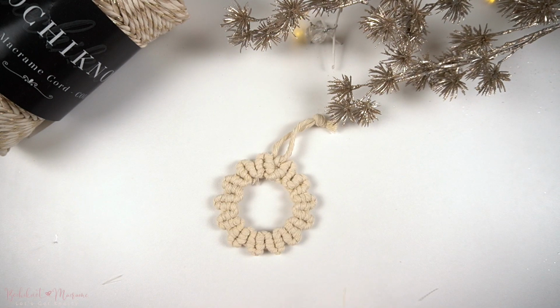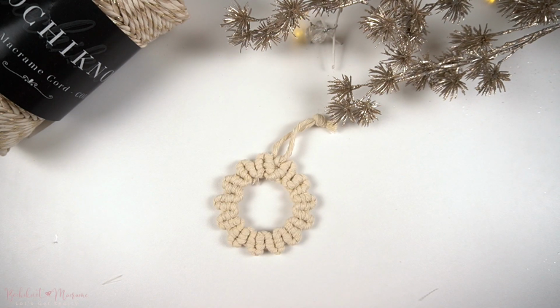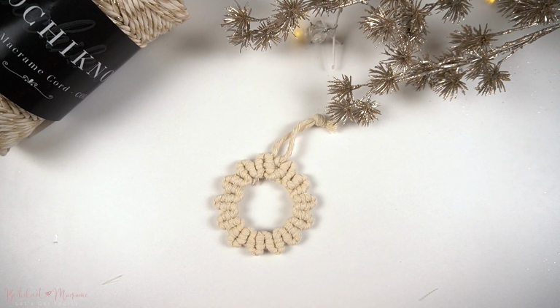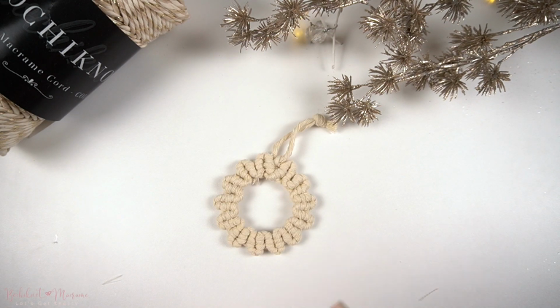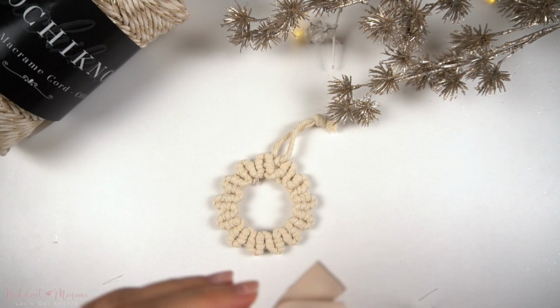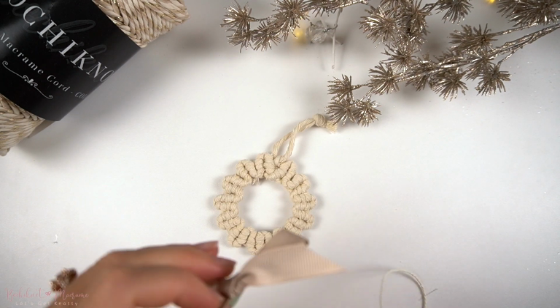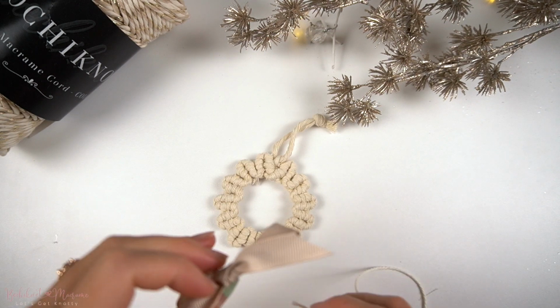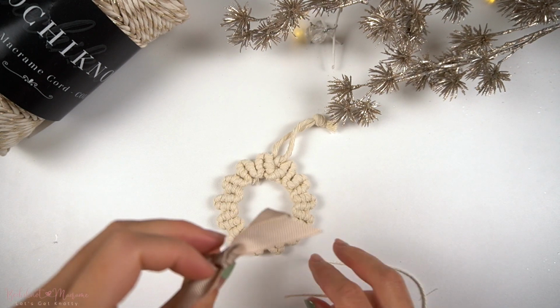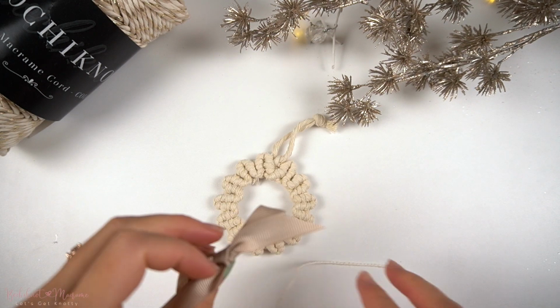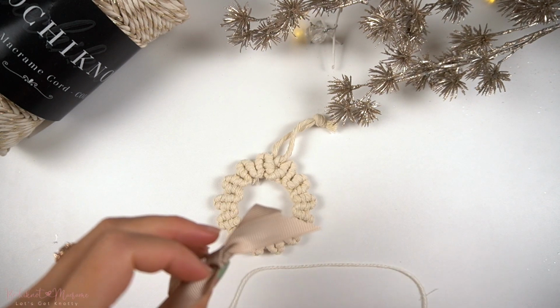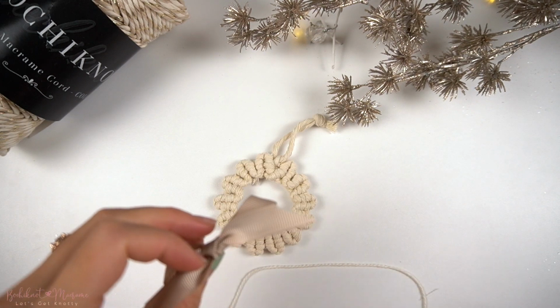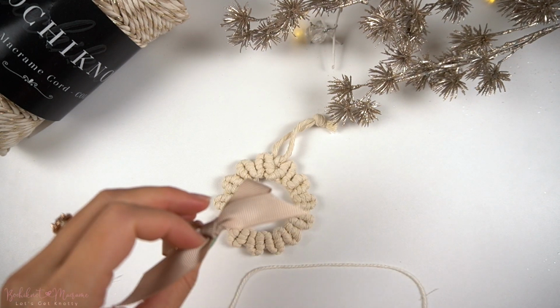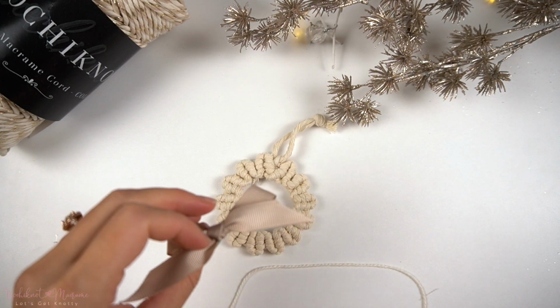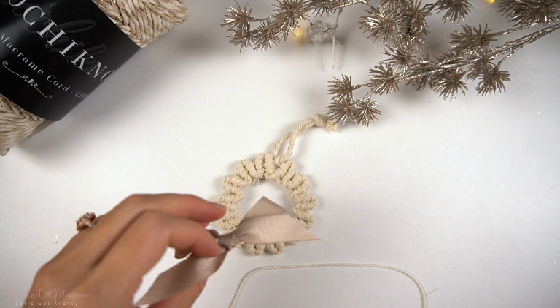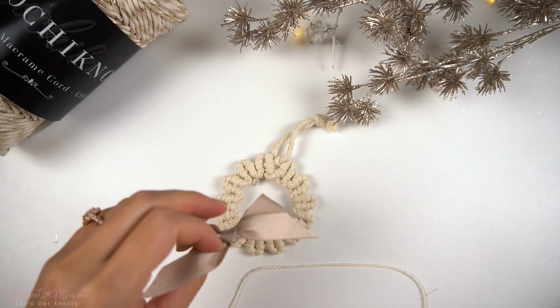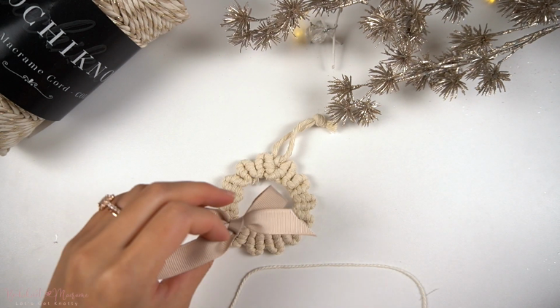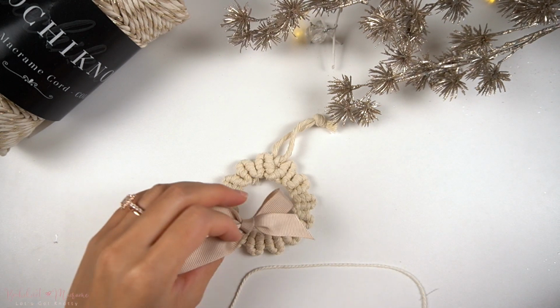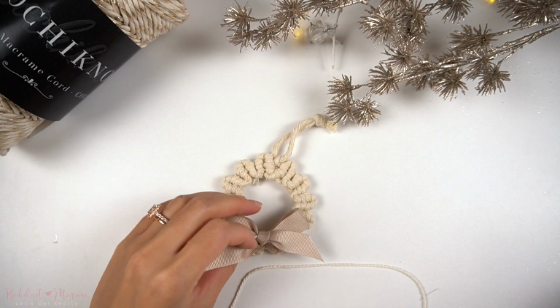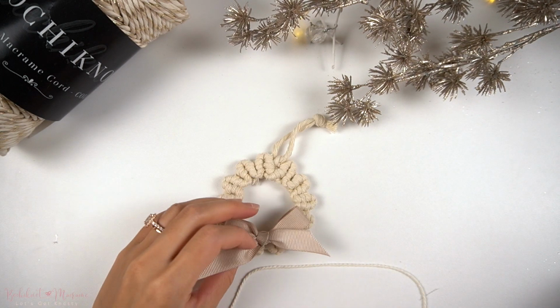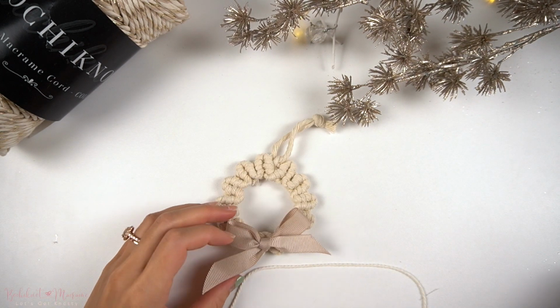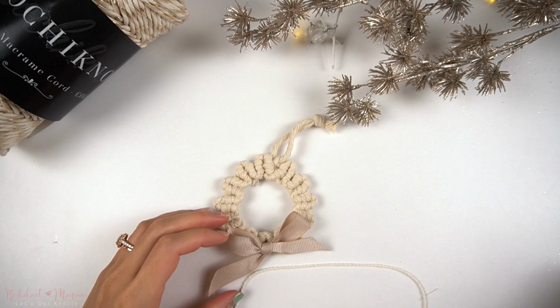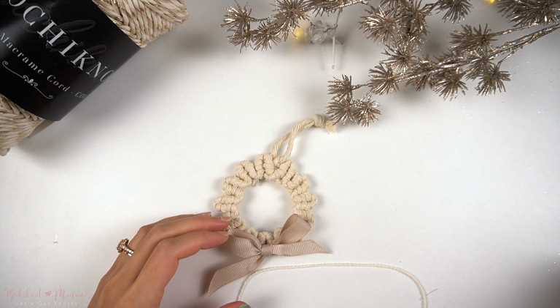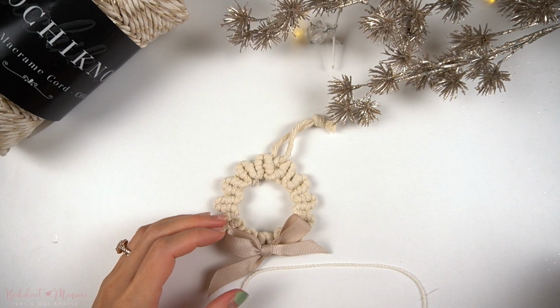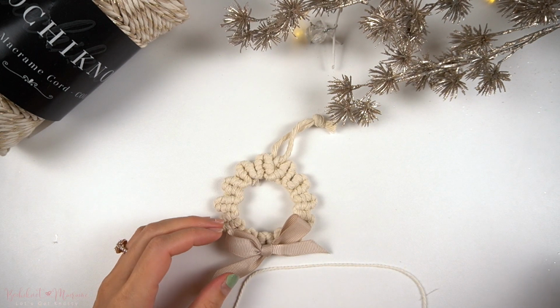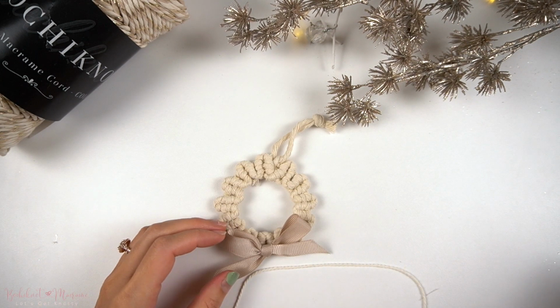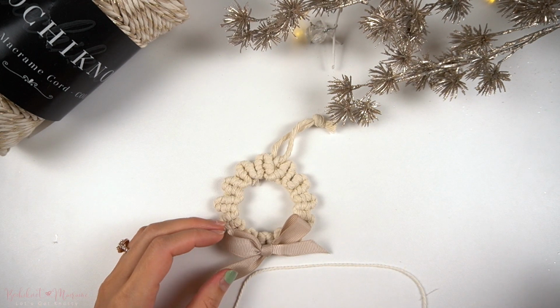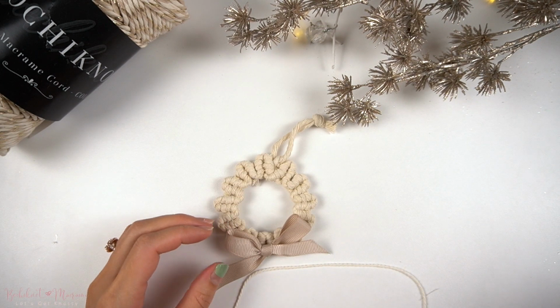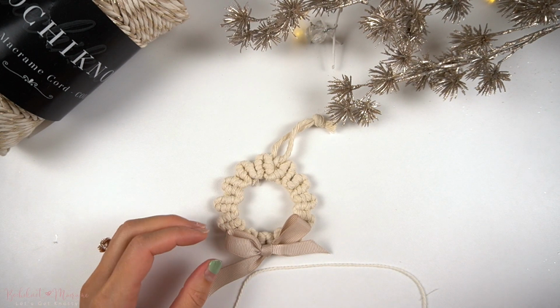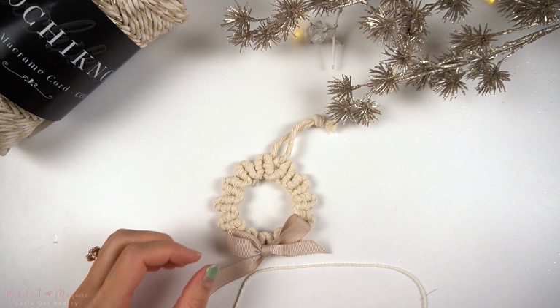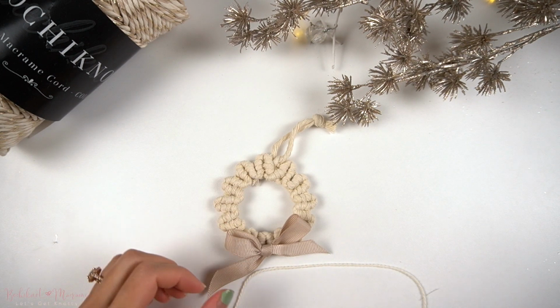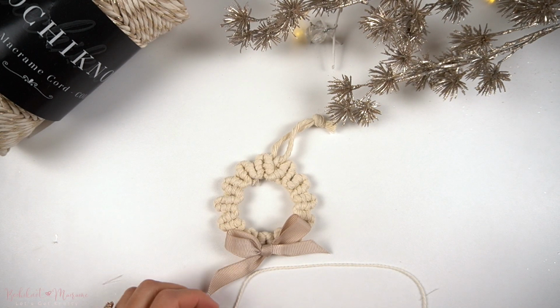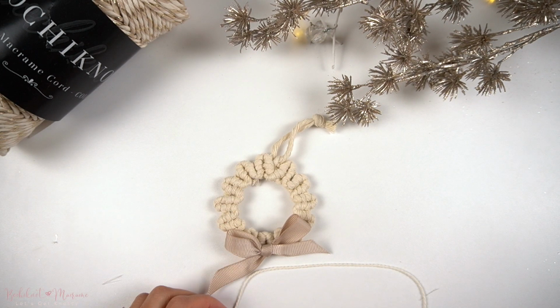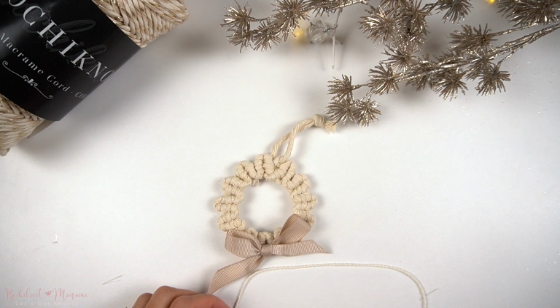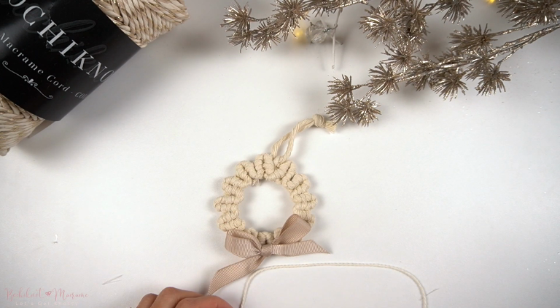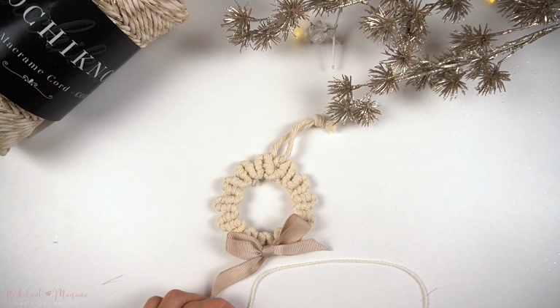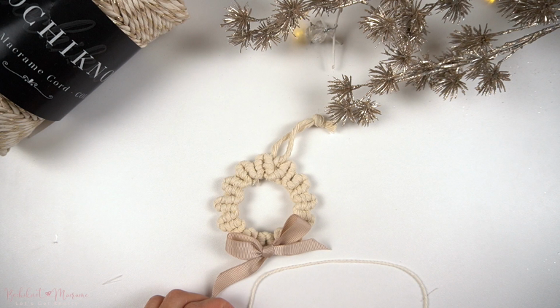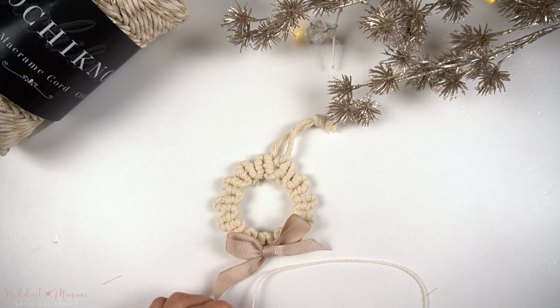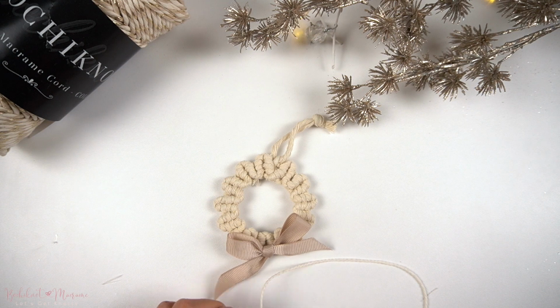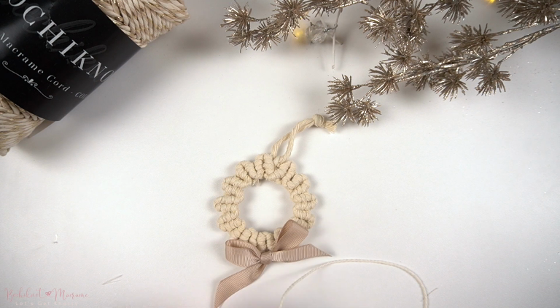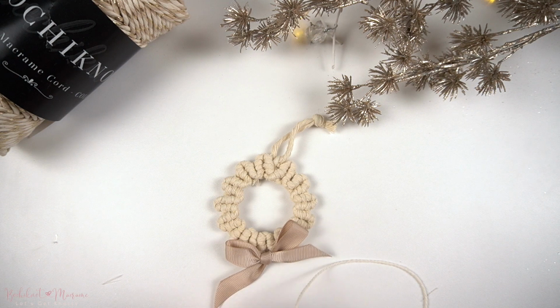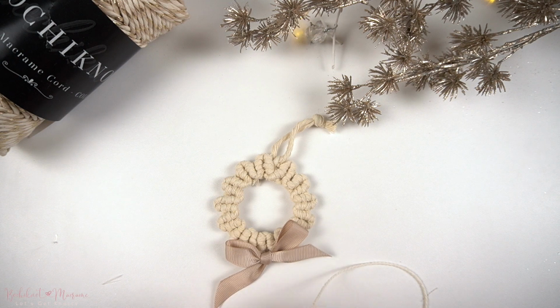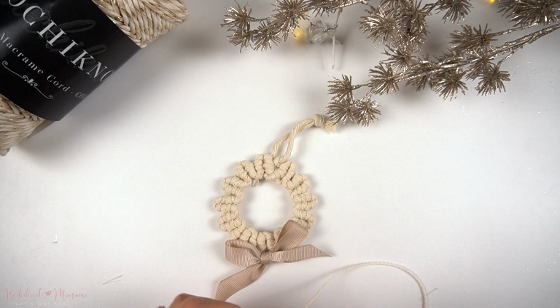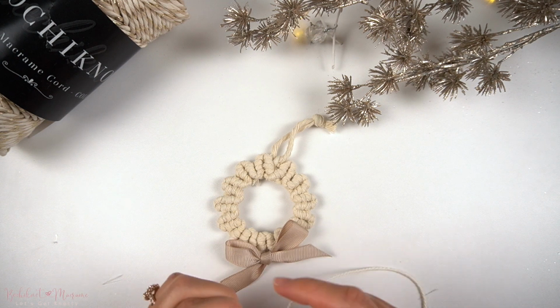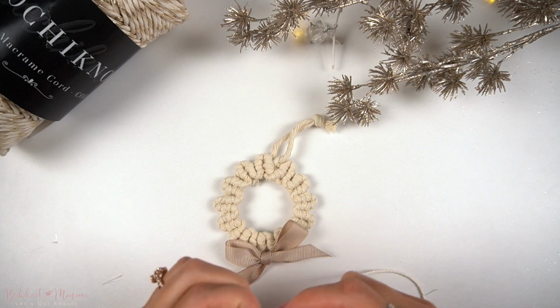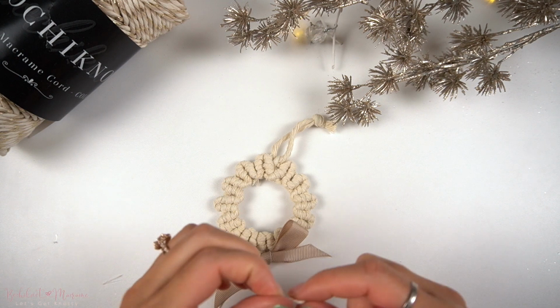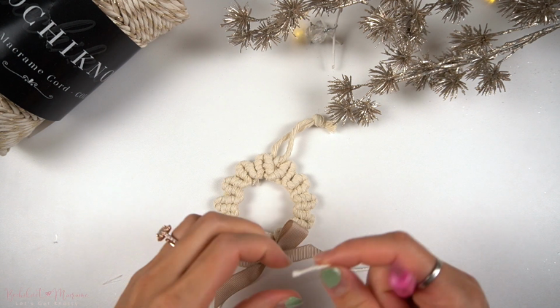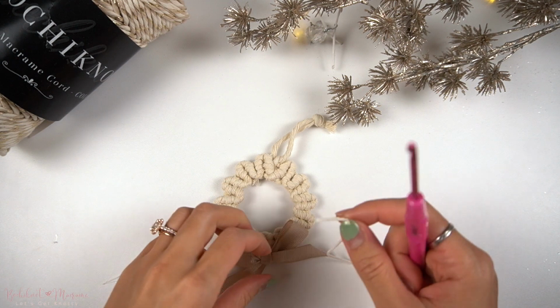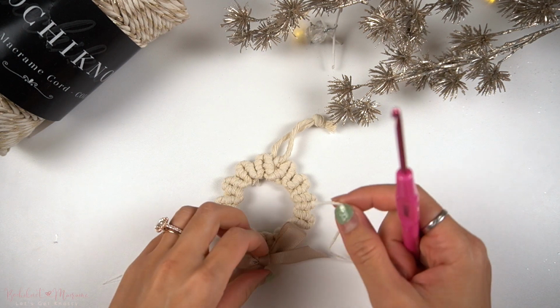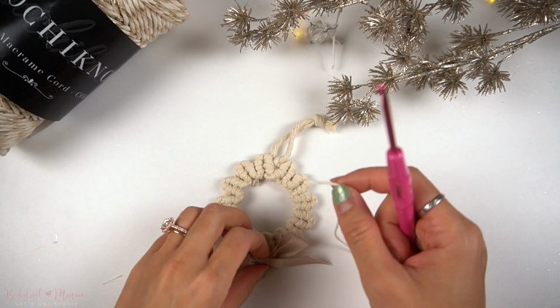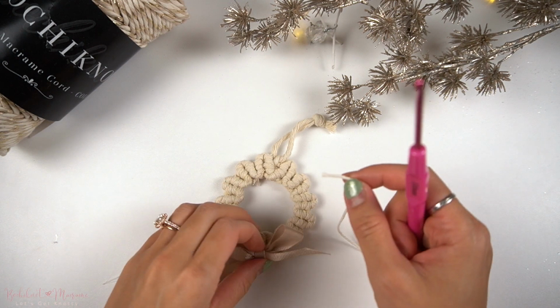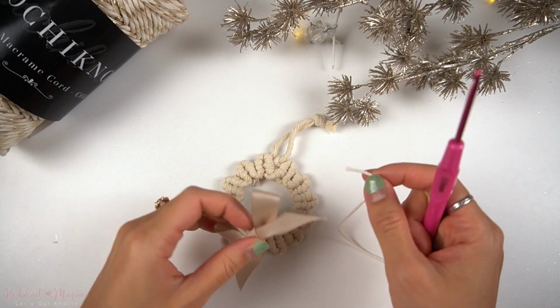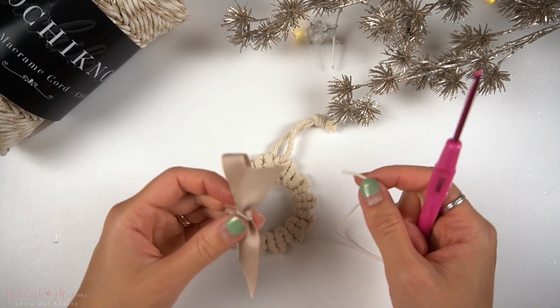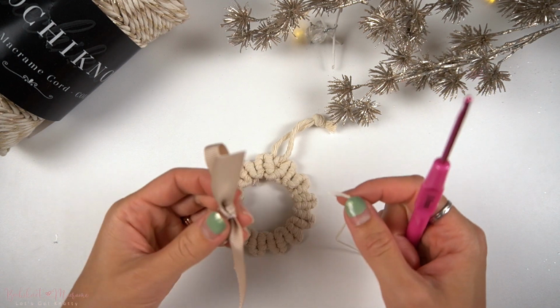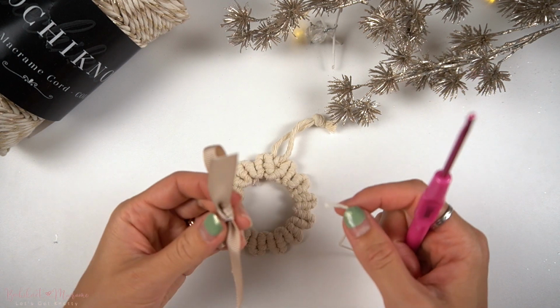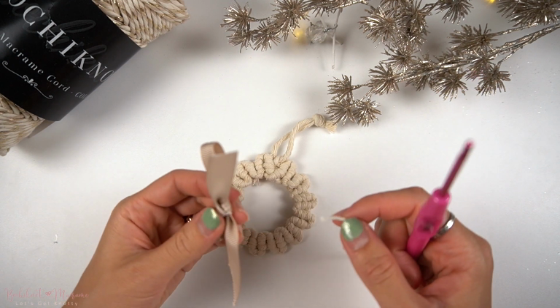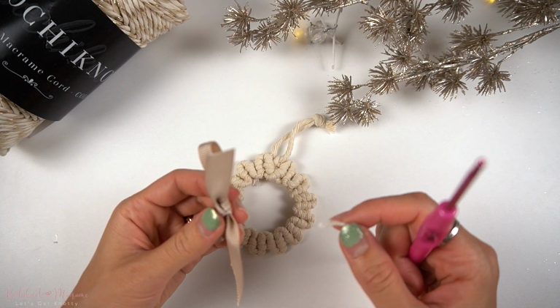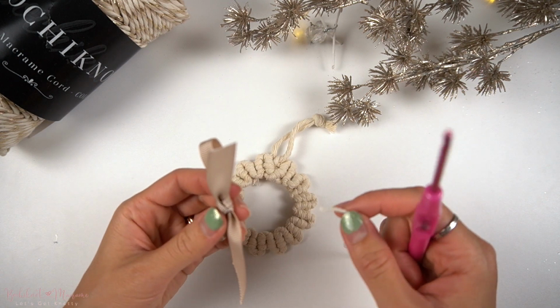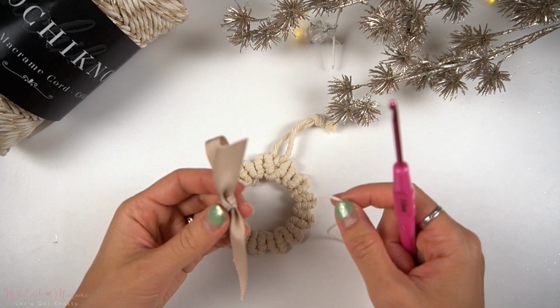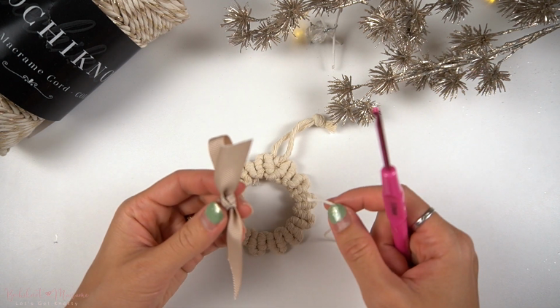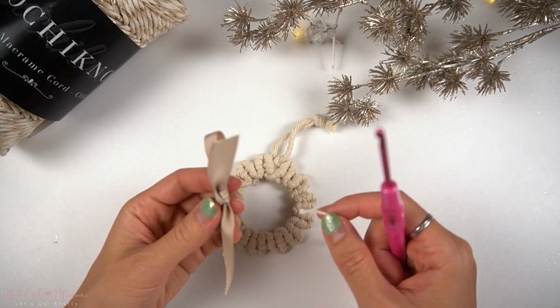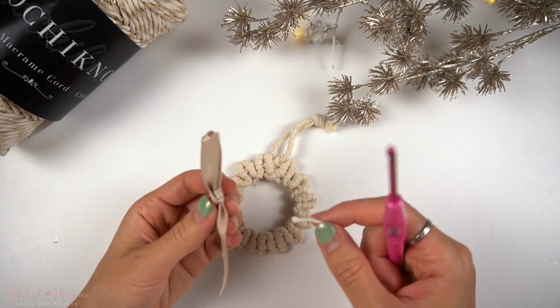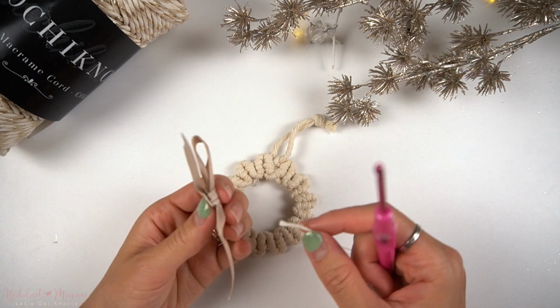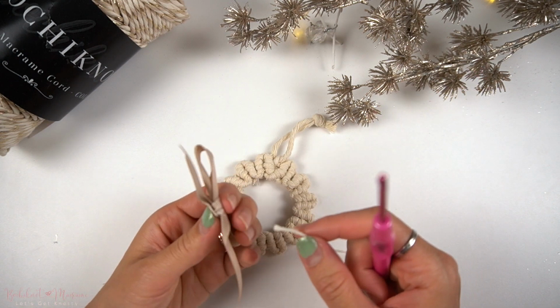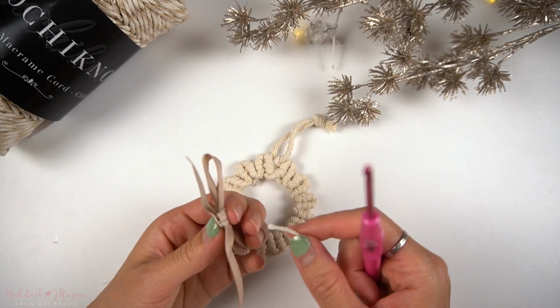Taking a short strand of string at about 15 centimeters long, we're going to weave it through the back of the bow.